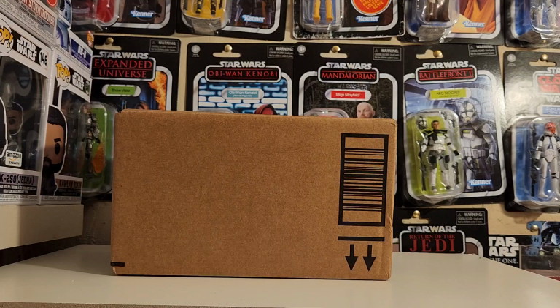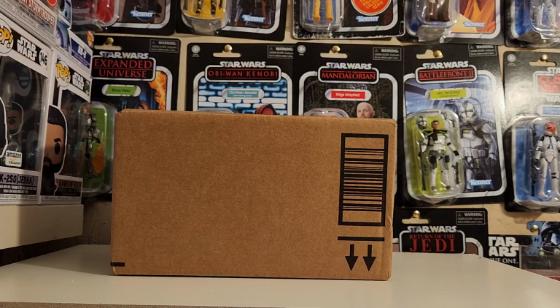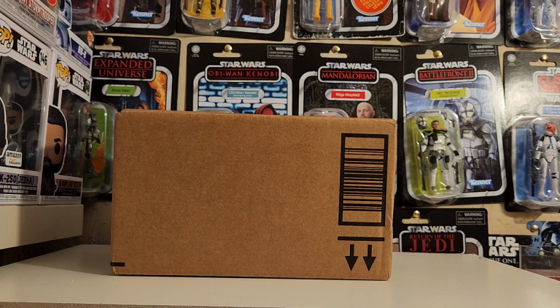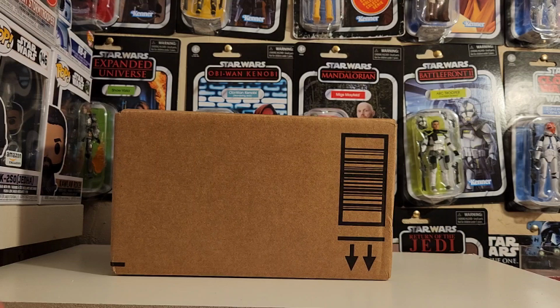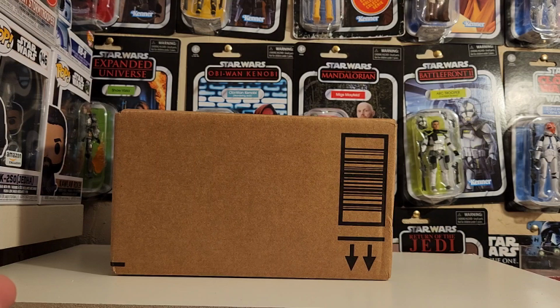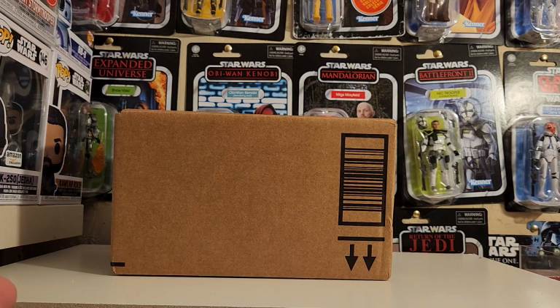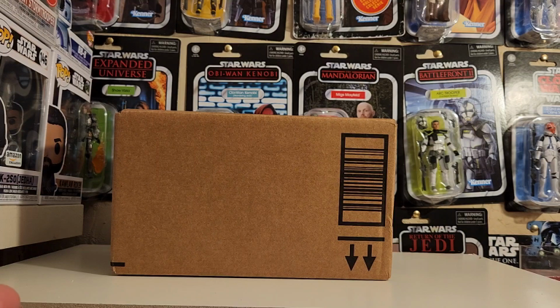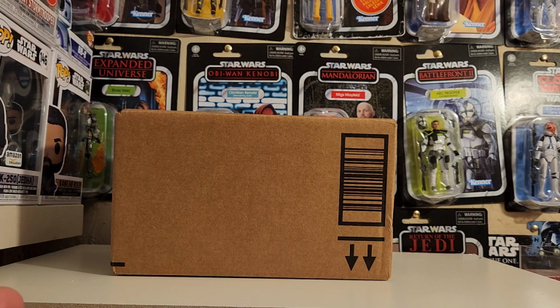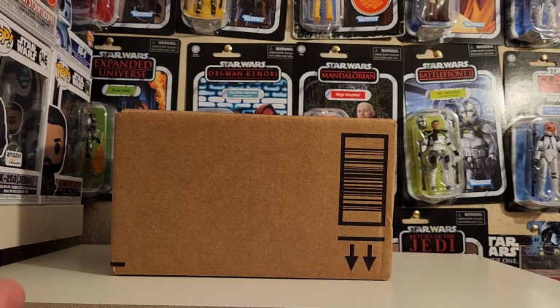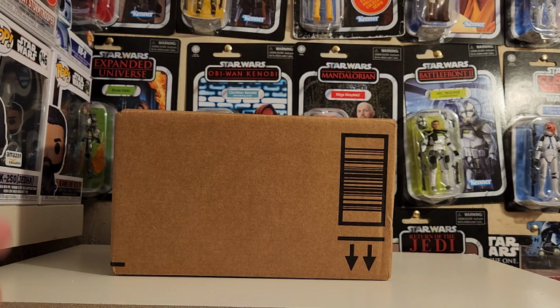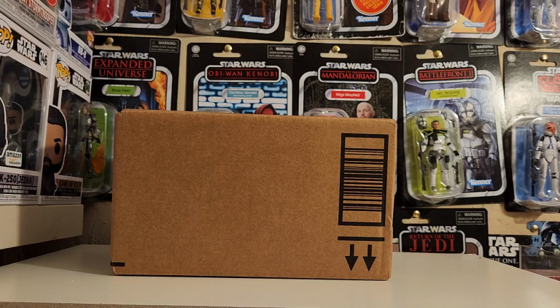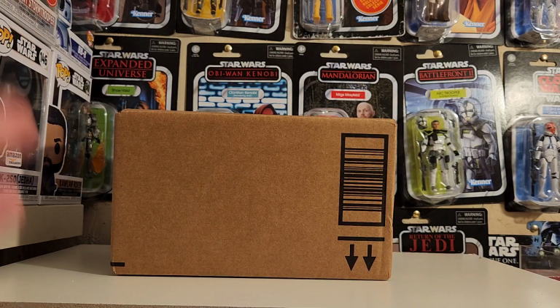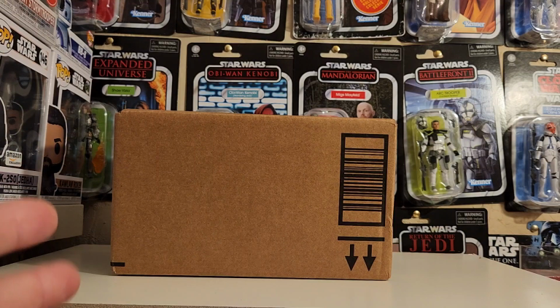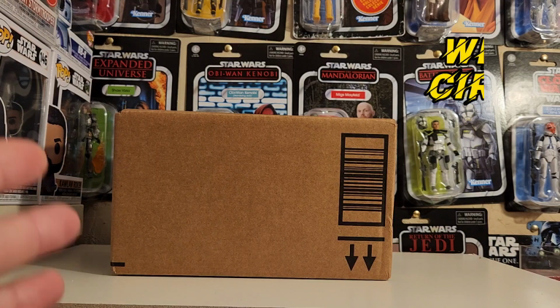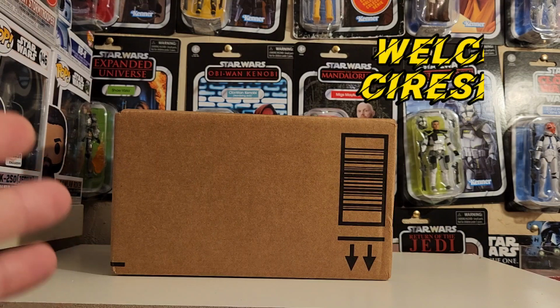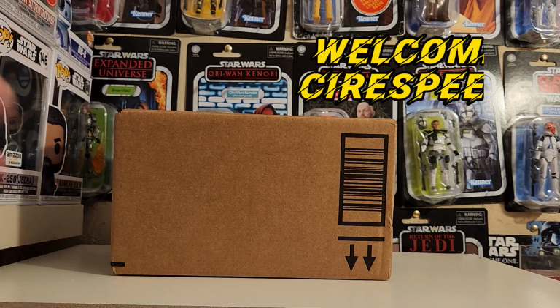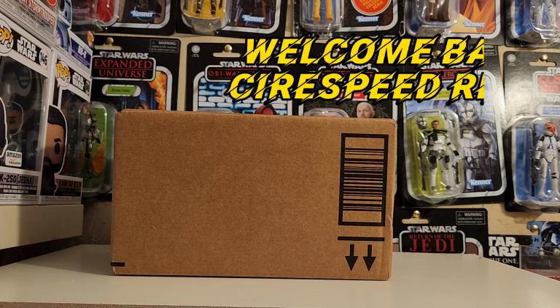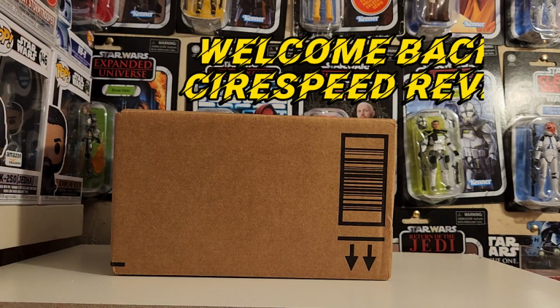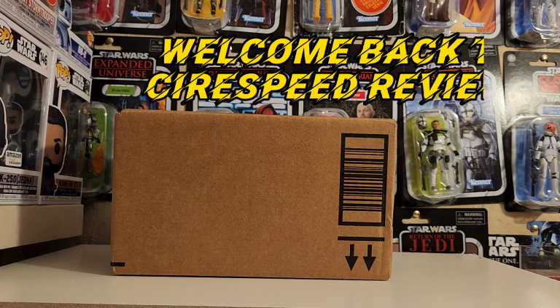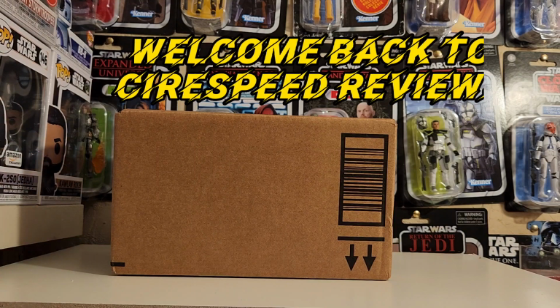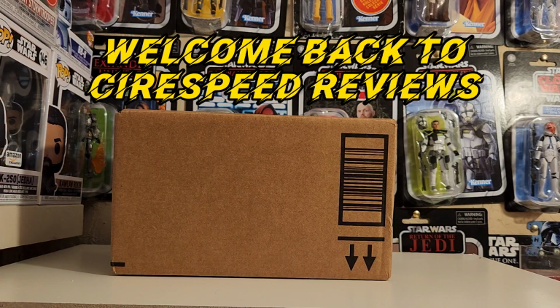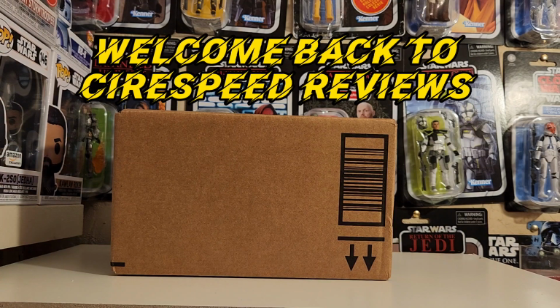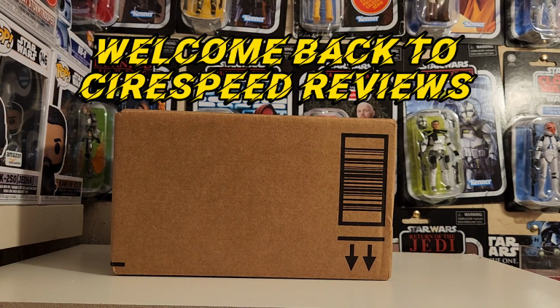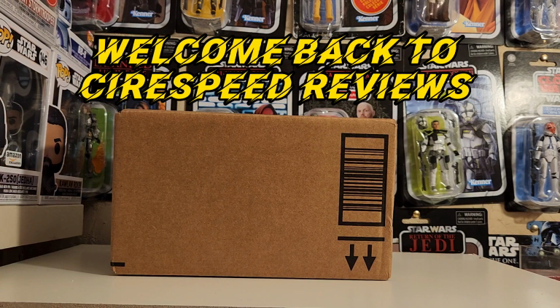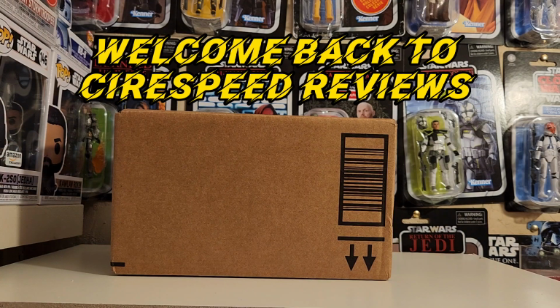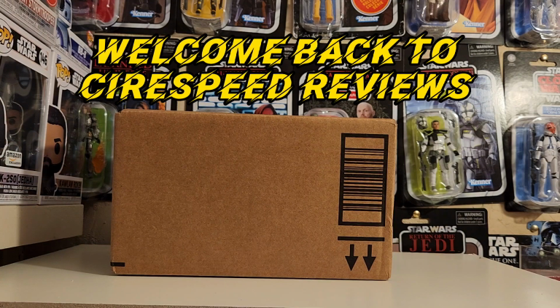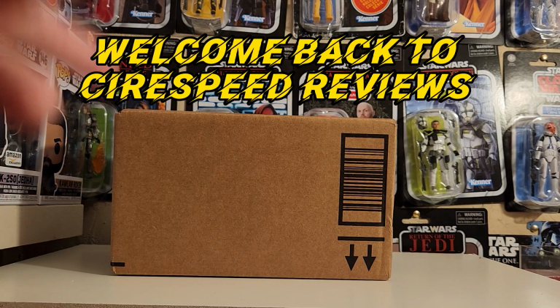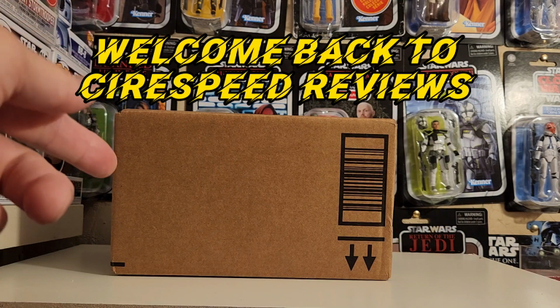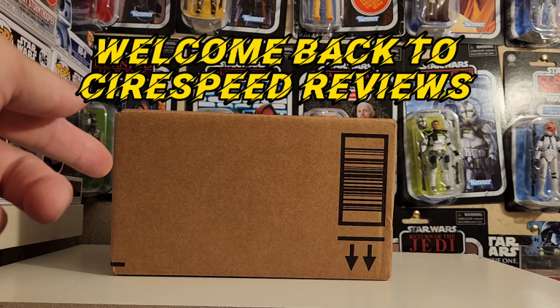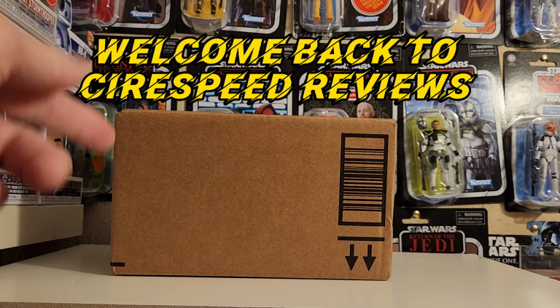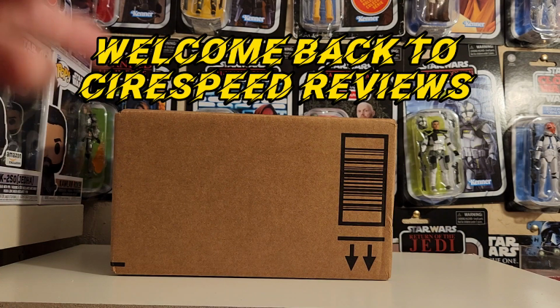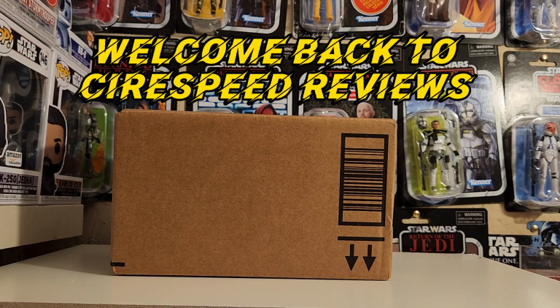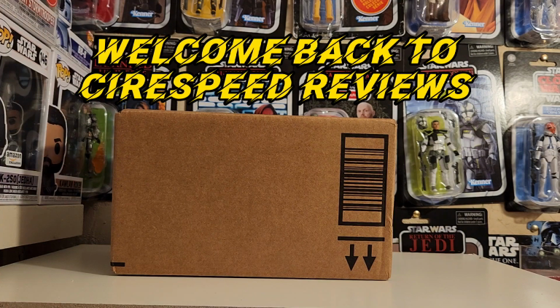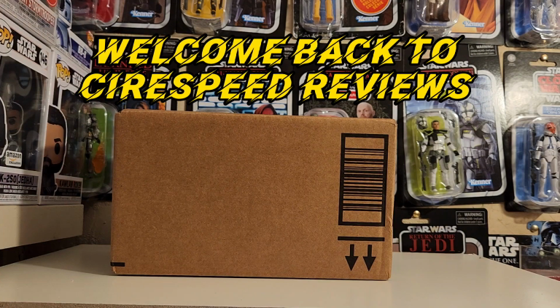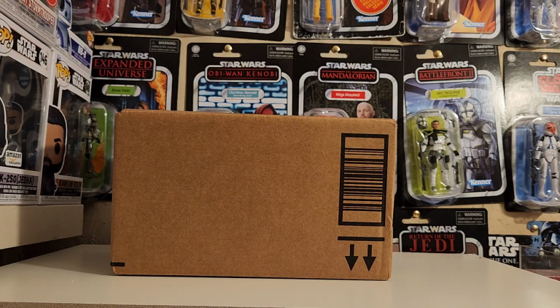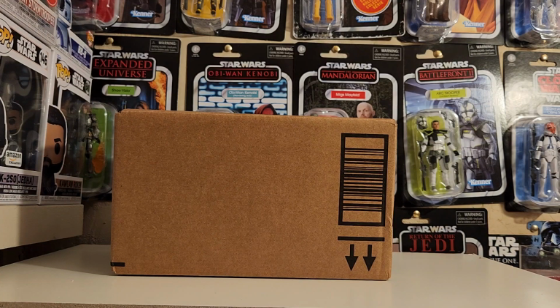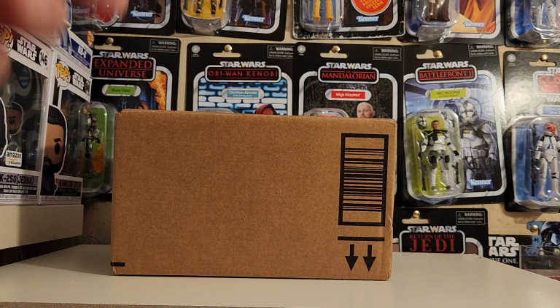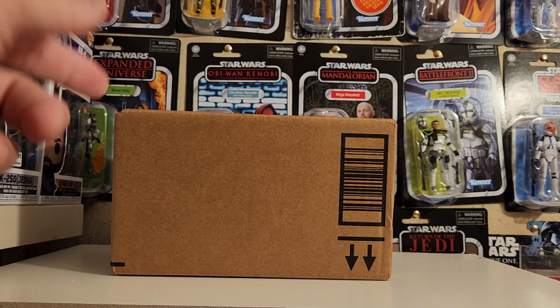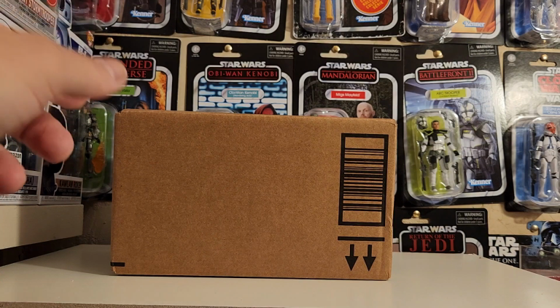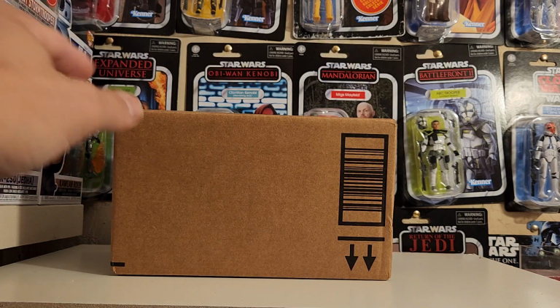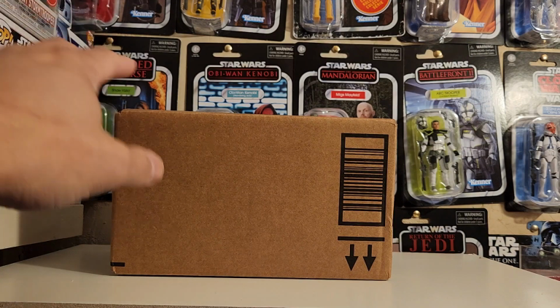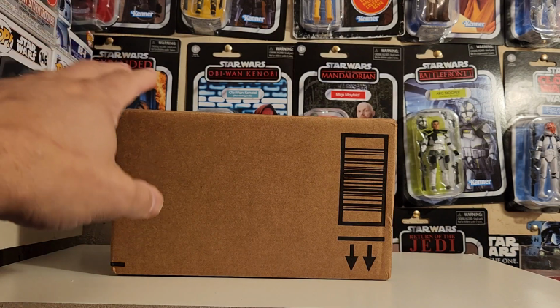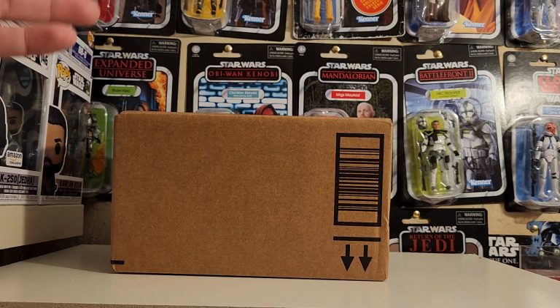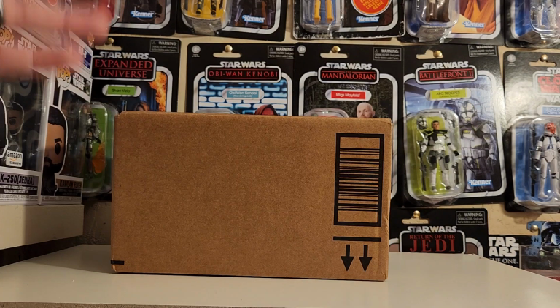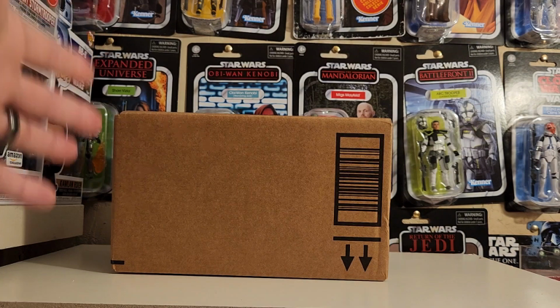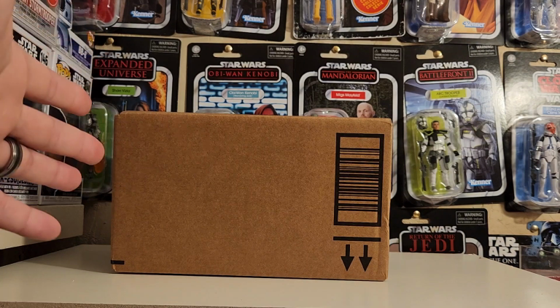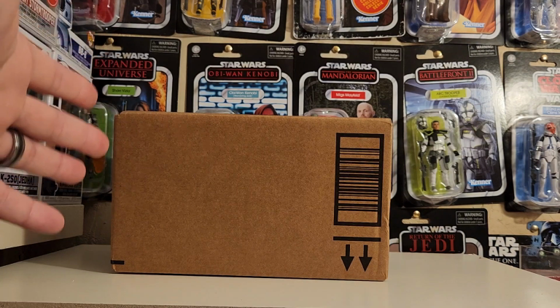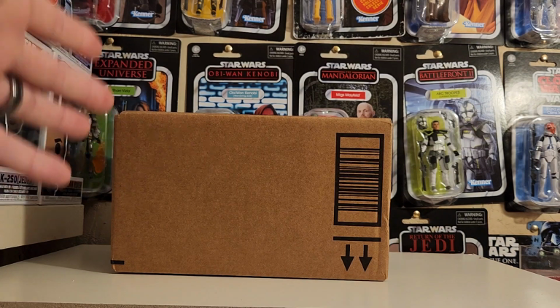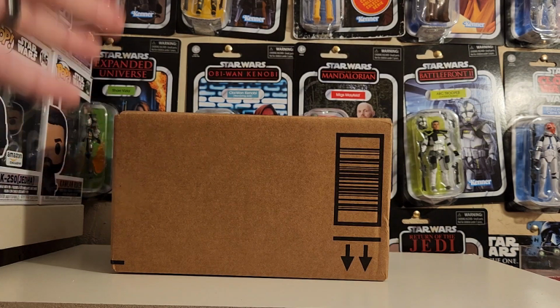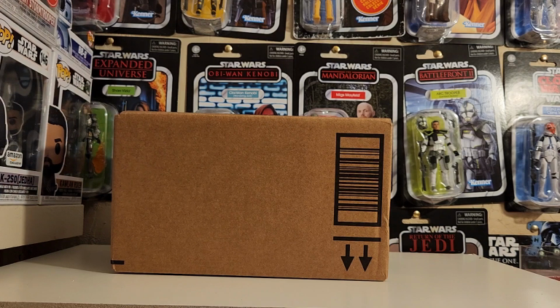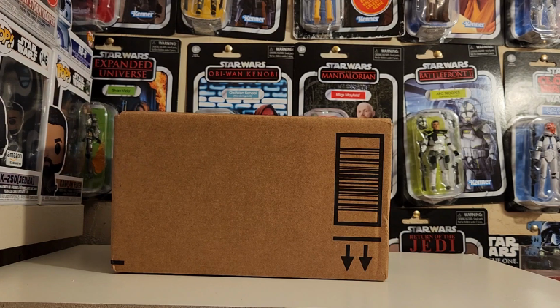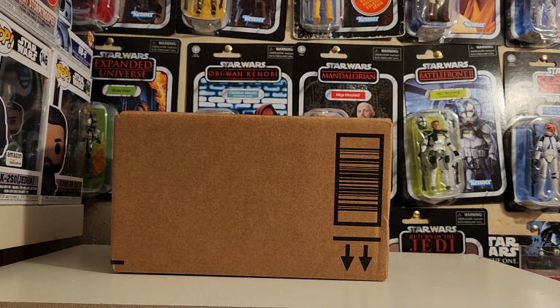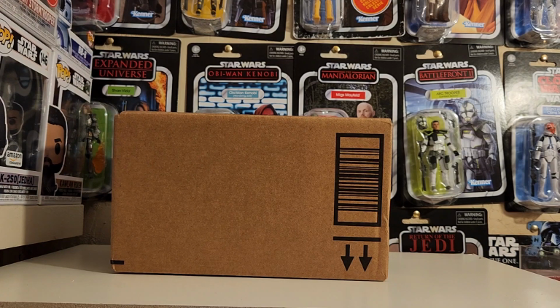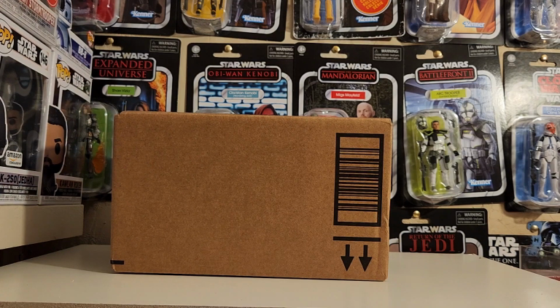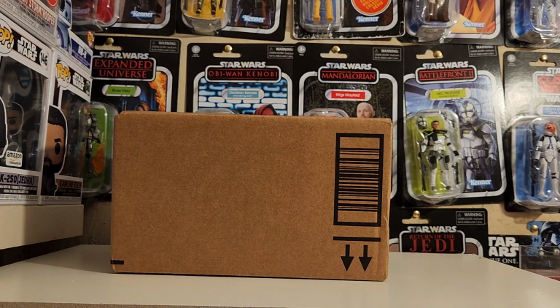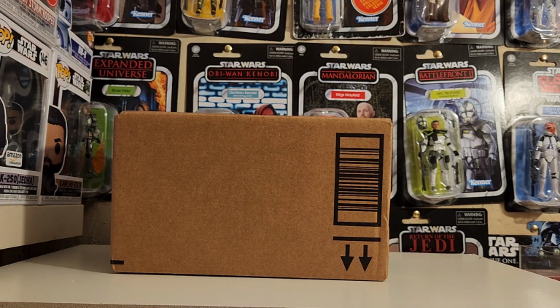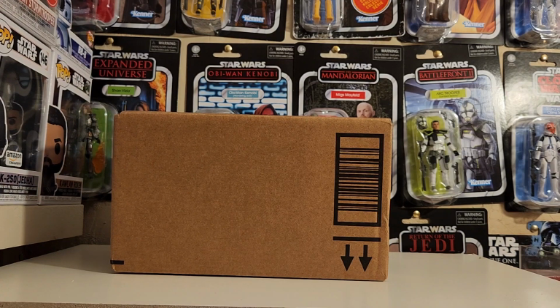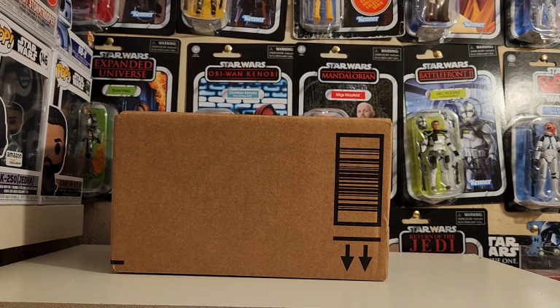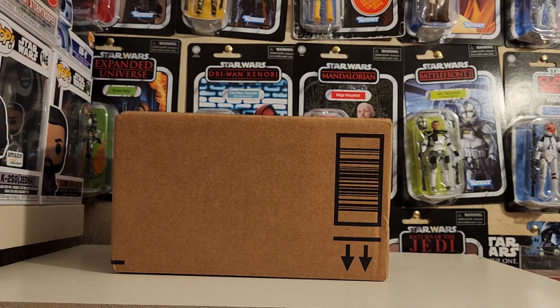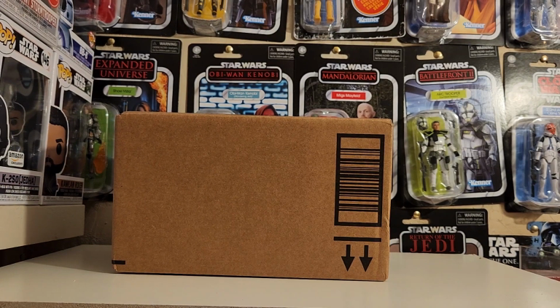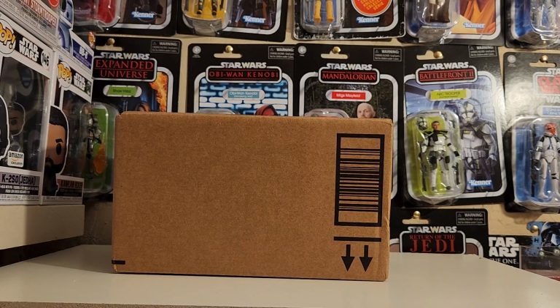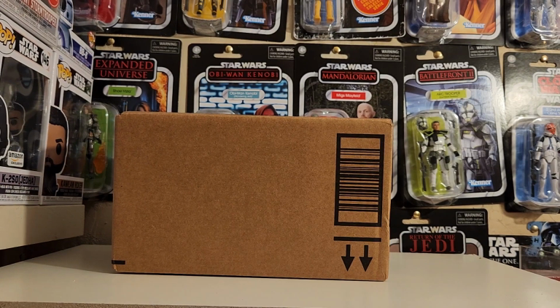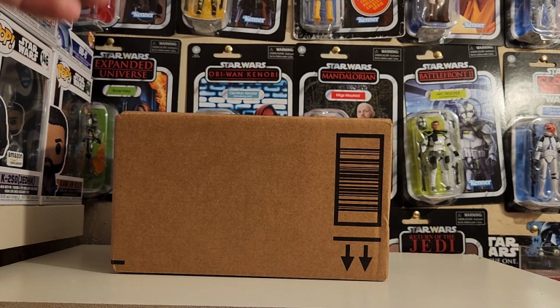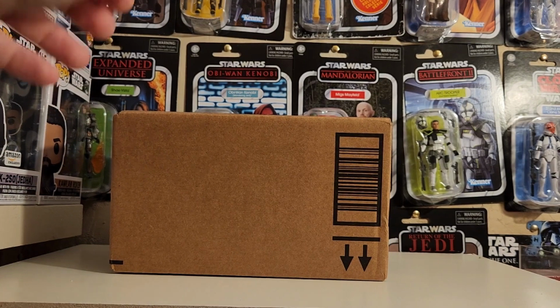Welcome back to the channel. On today's video we're going to be going over what I purchased from Amazon — this package just got in this morning, so let's go.